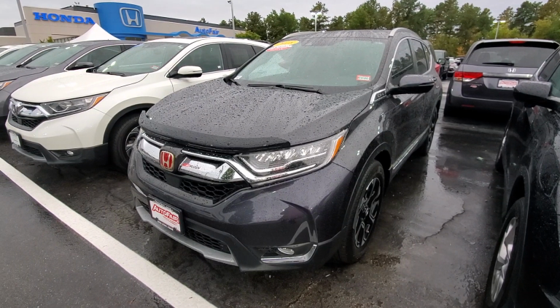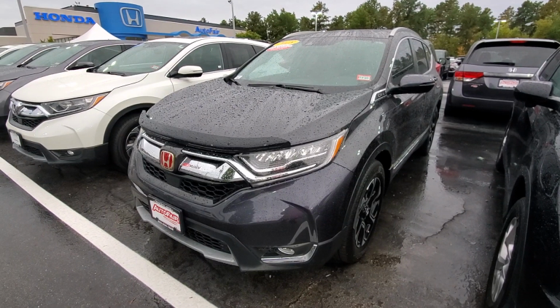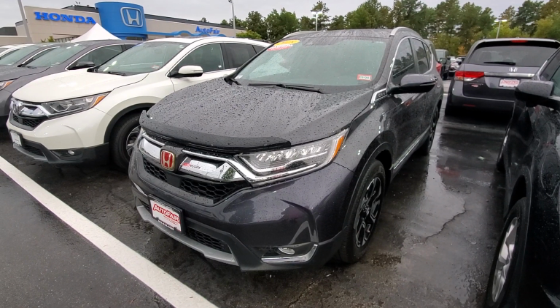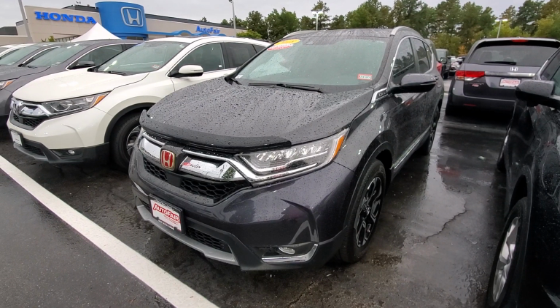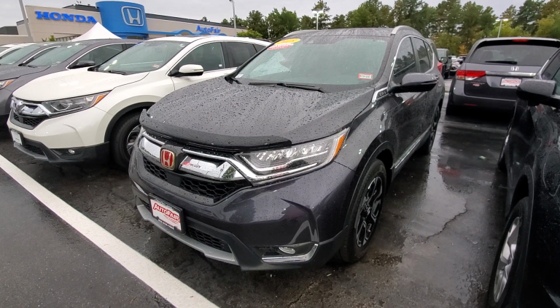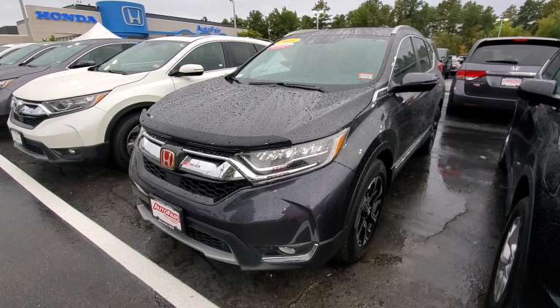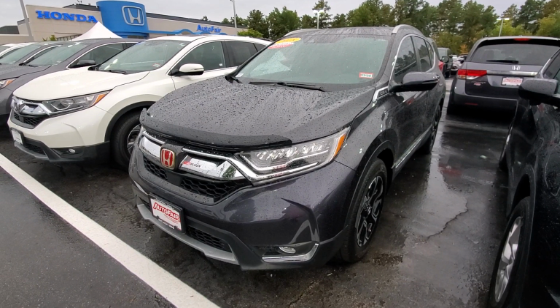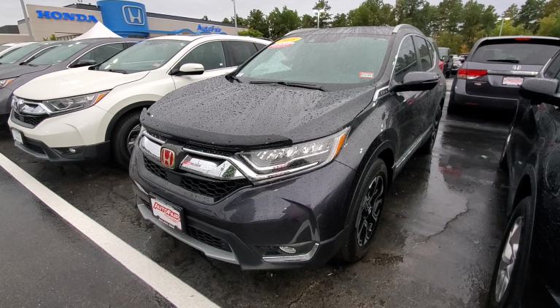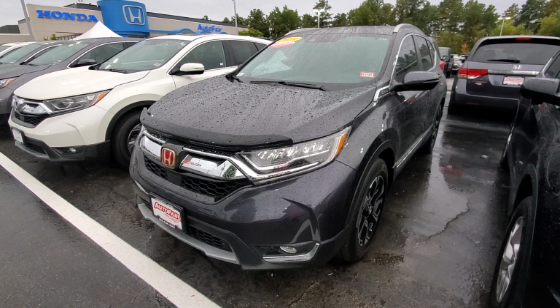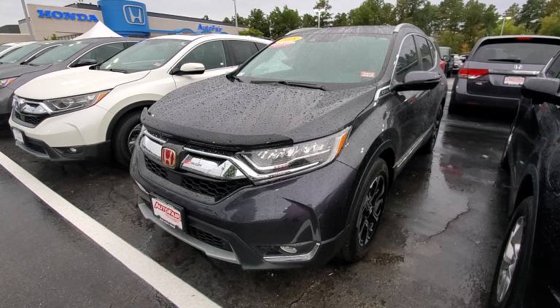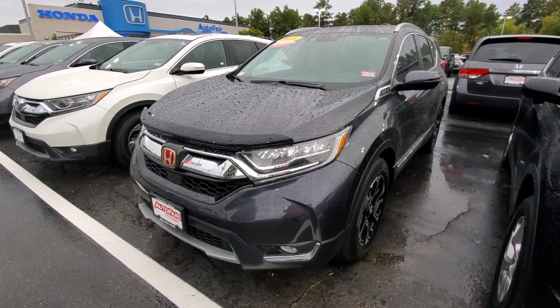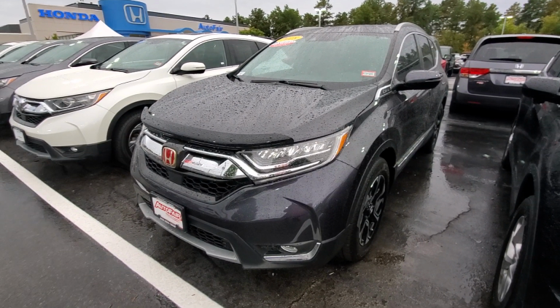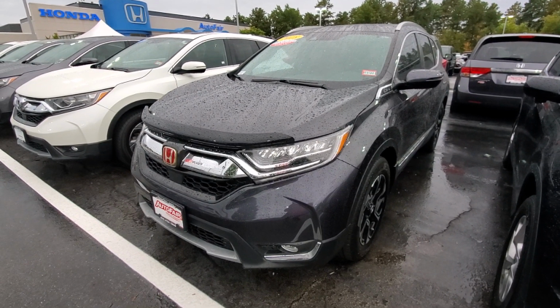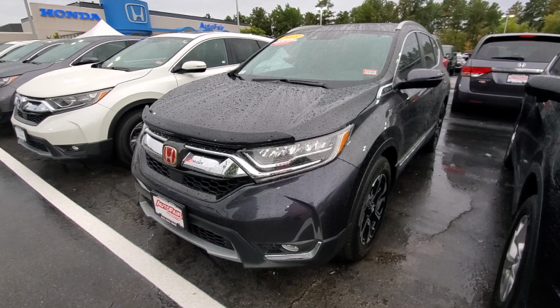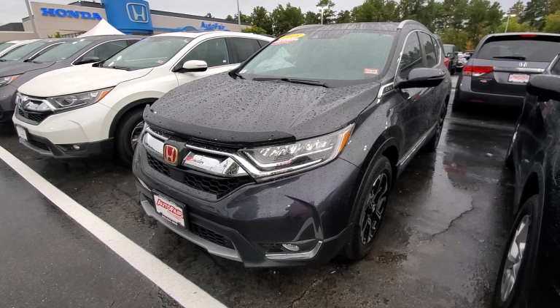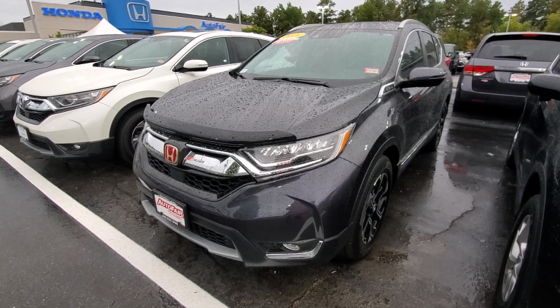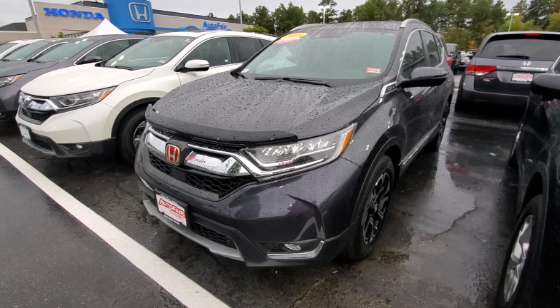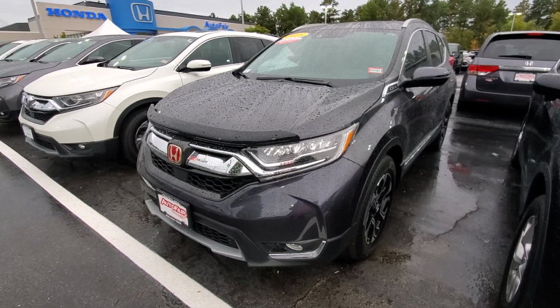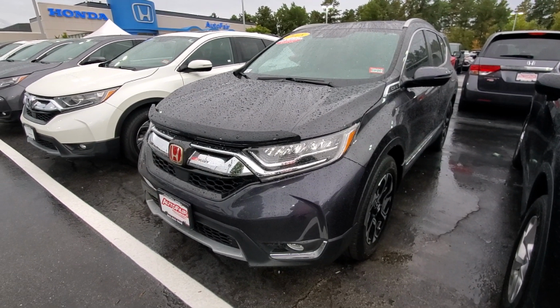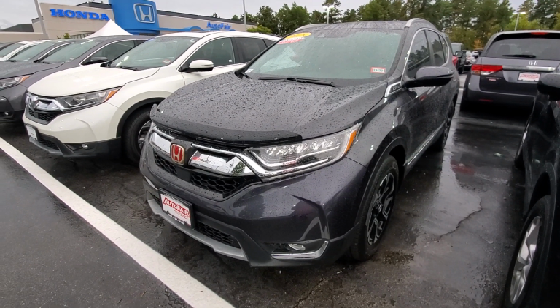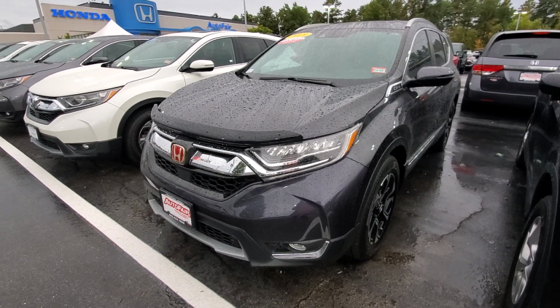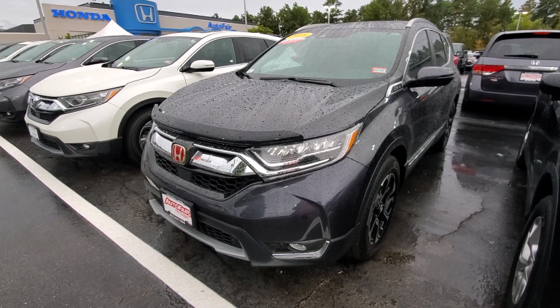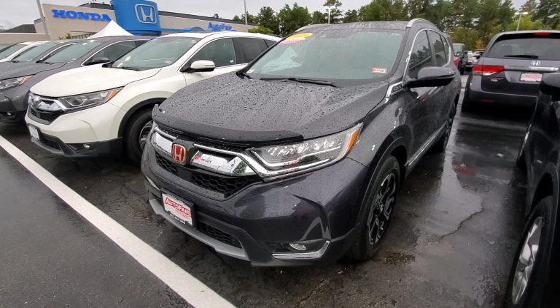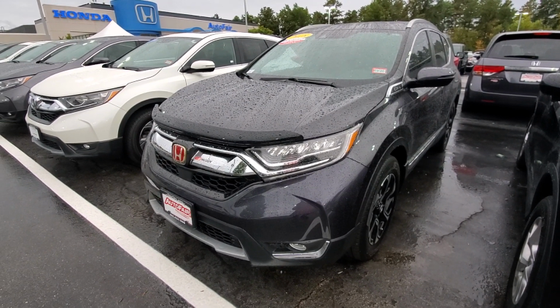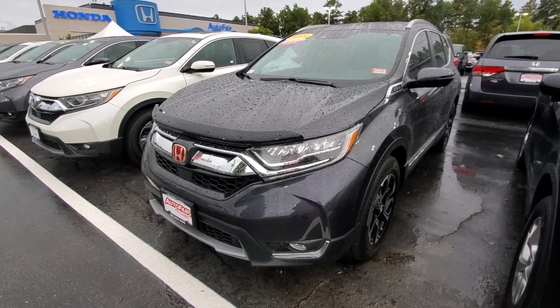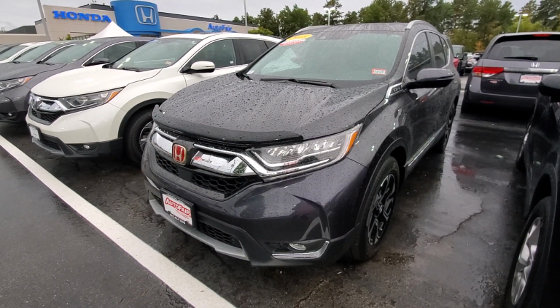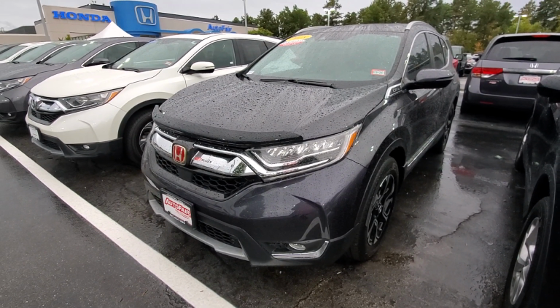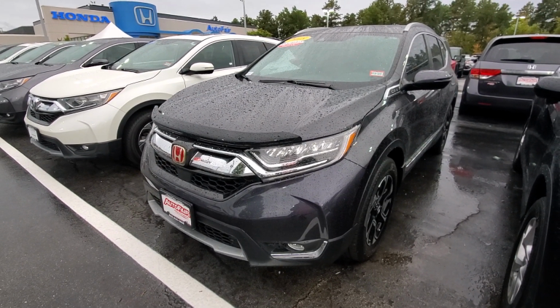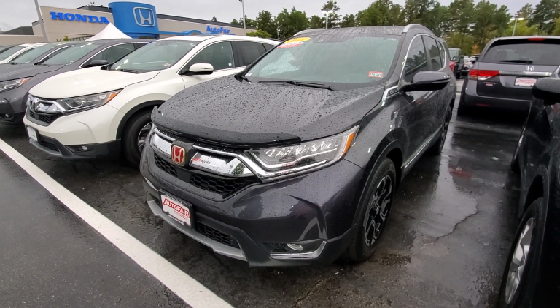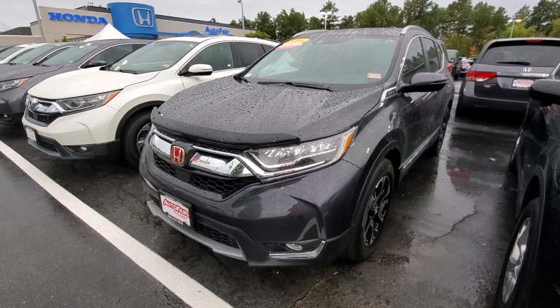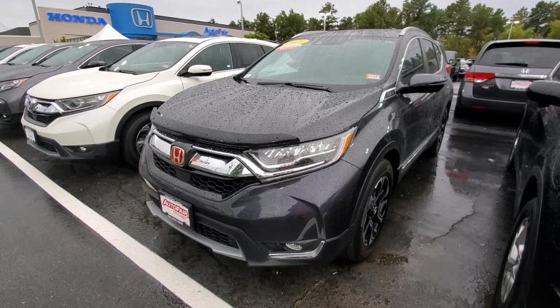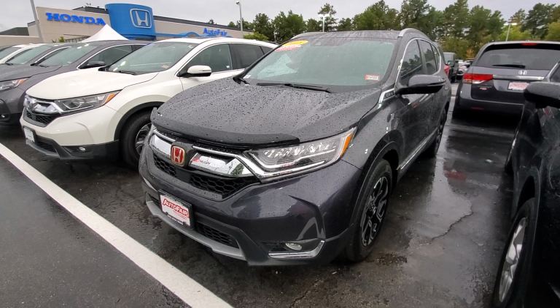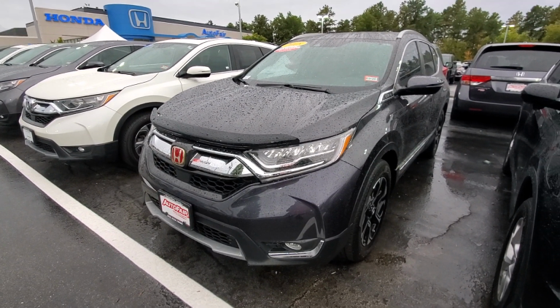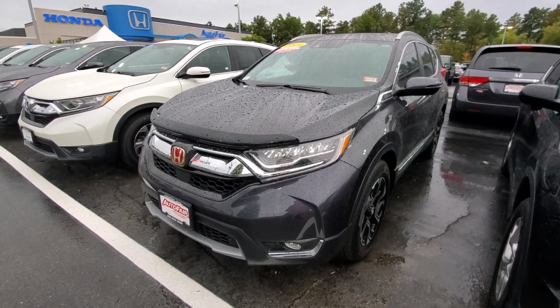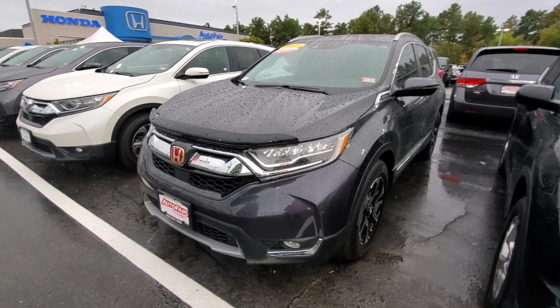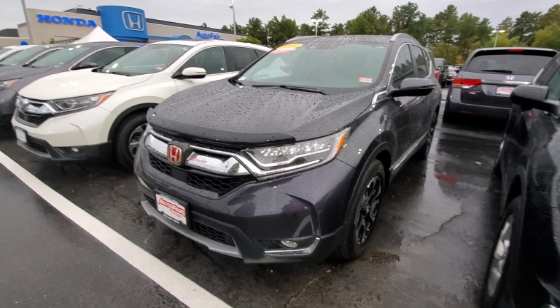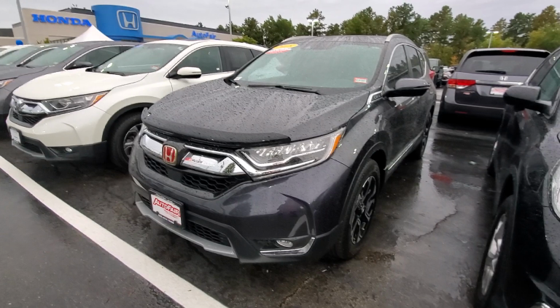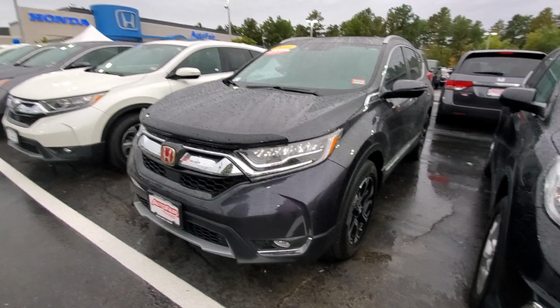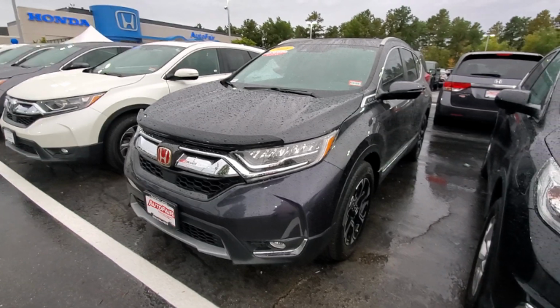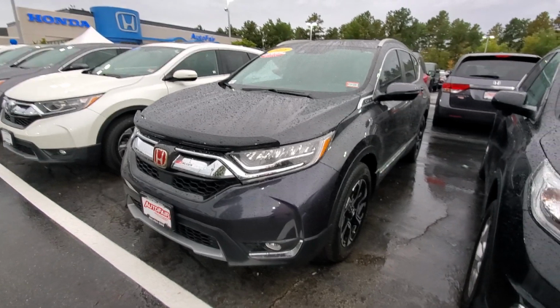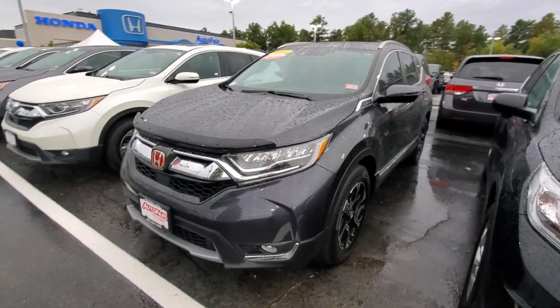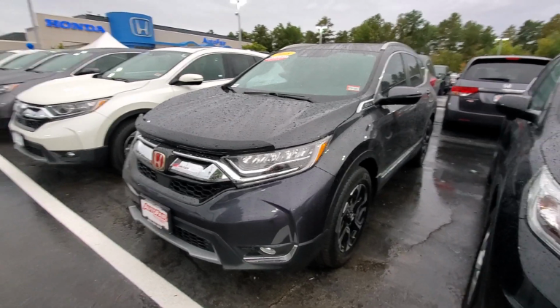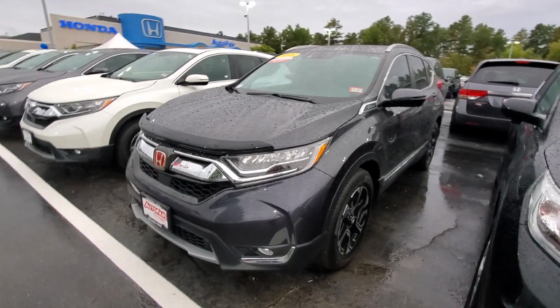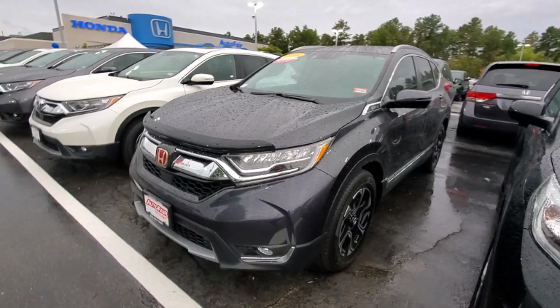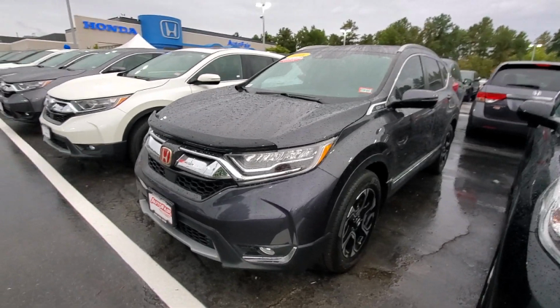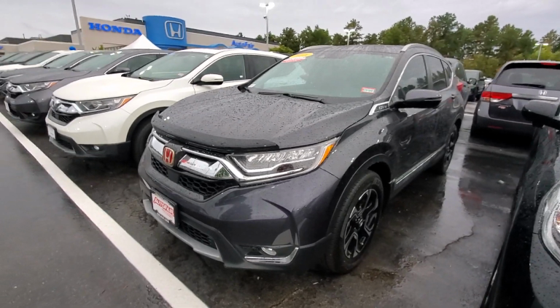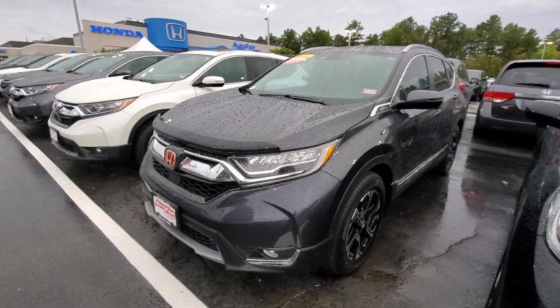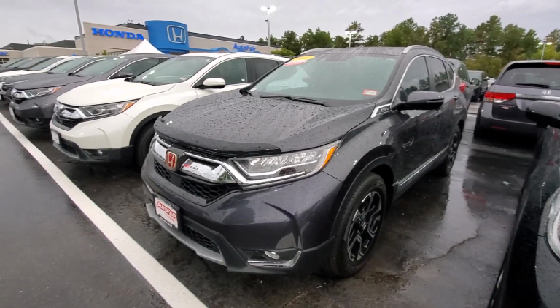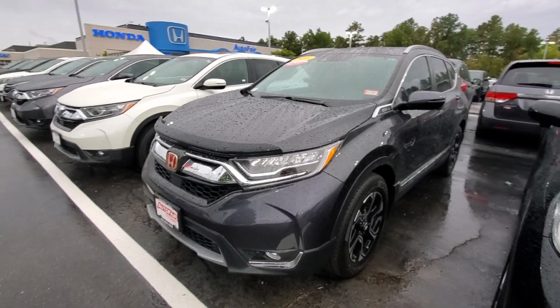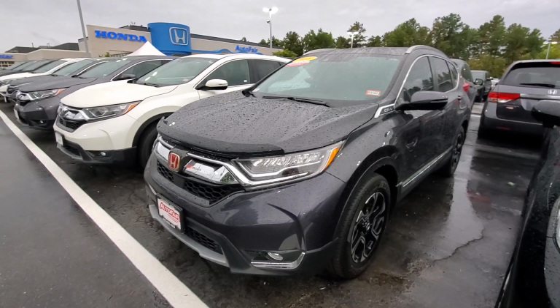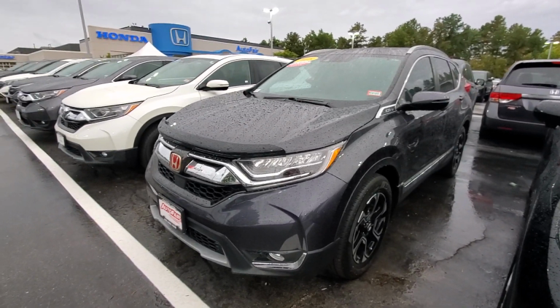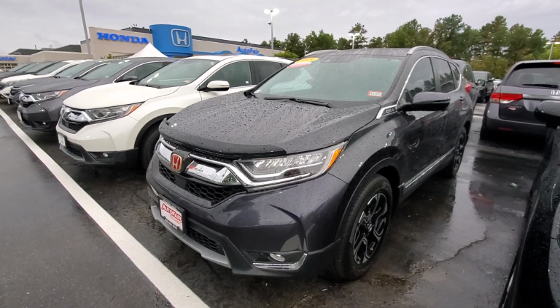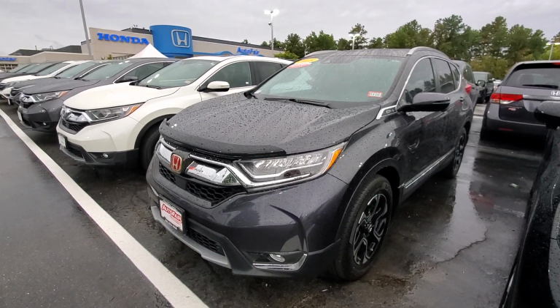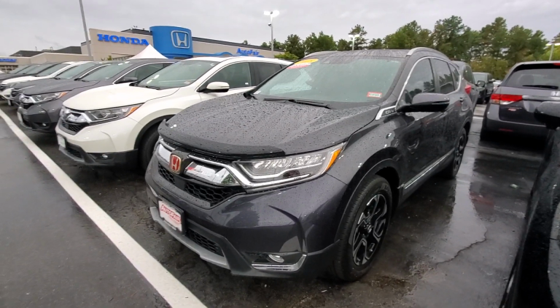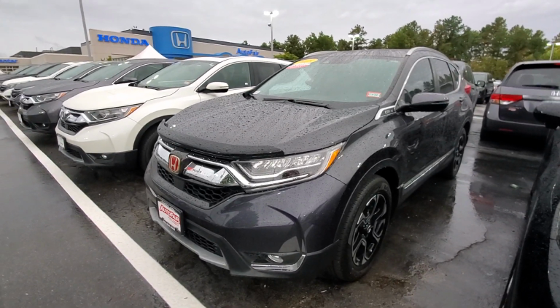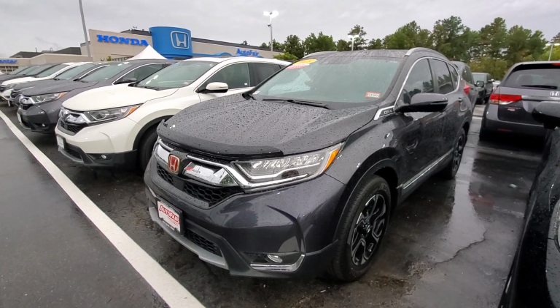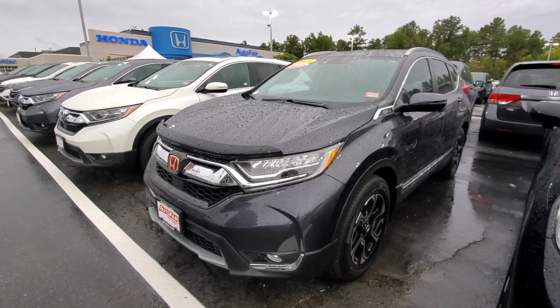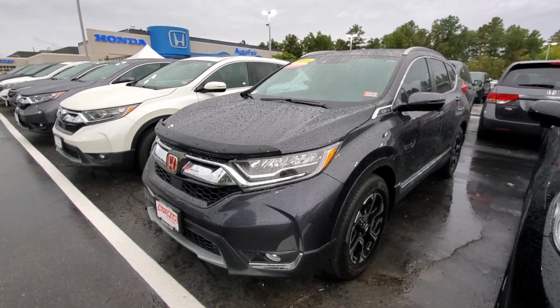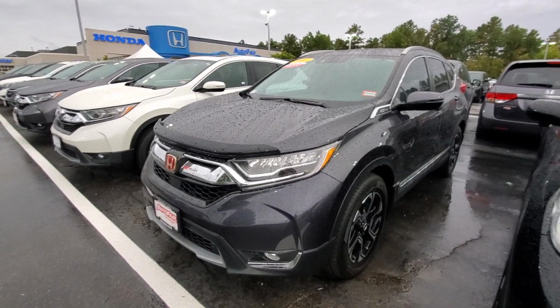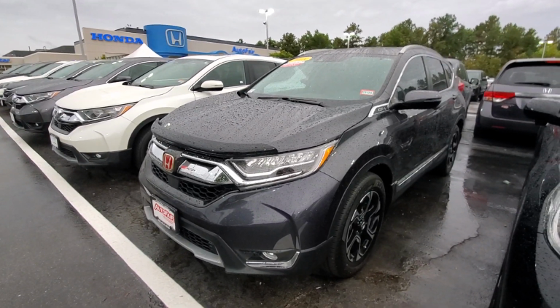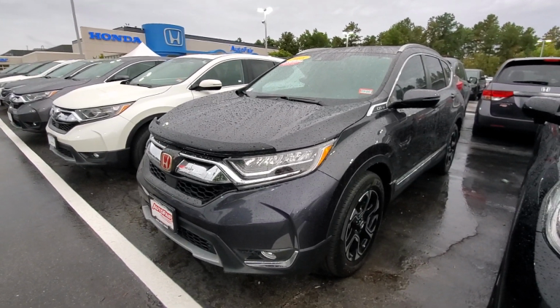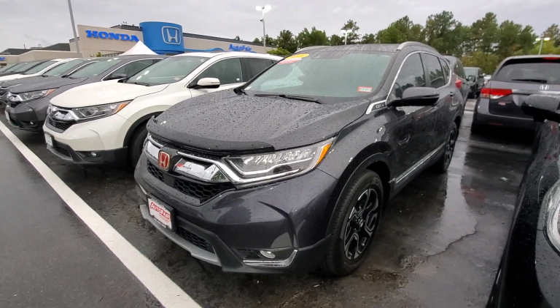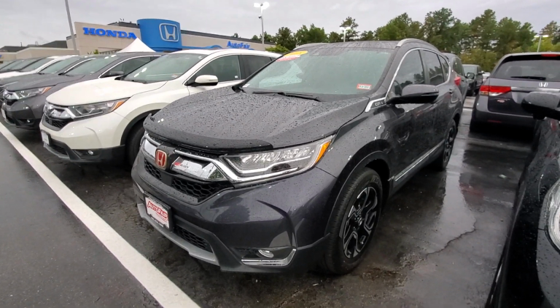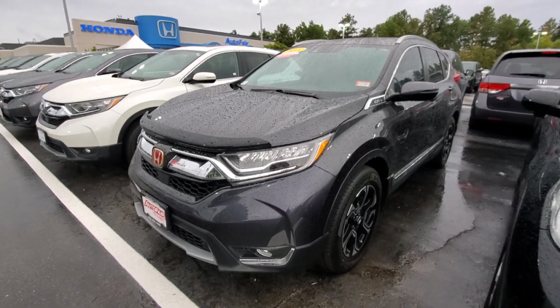Hi Chandra, this is Alex over at AutoFair Honda. This is the 2018 Honda CR-V Touring that you inquired about online.